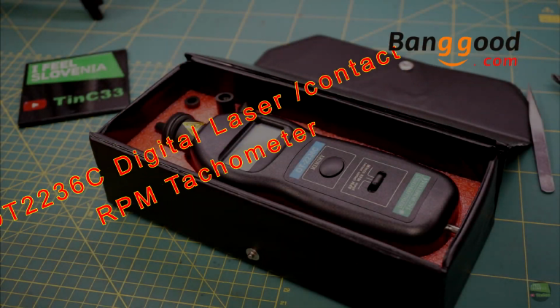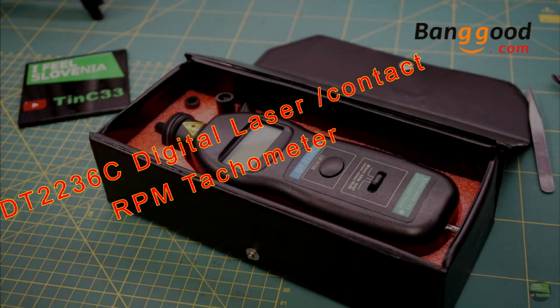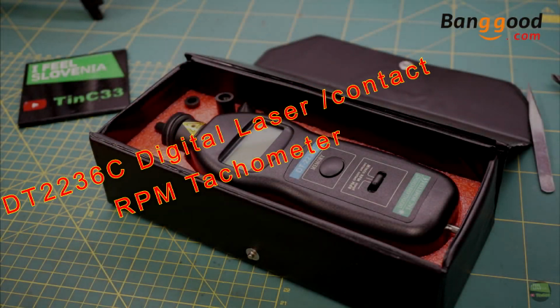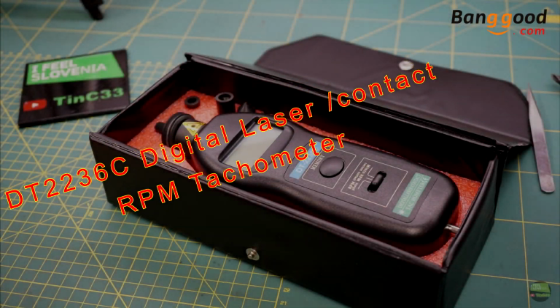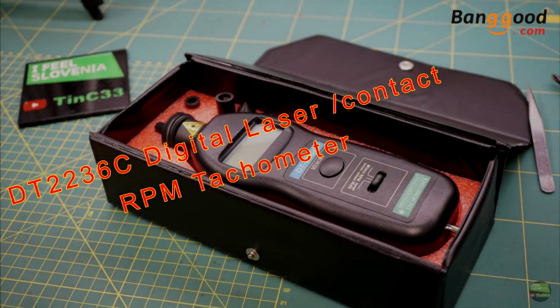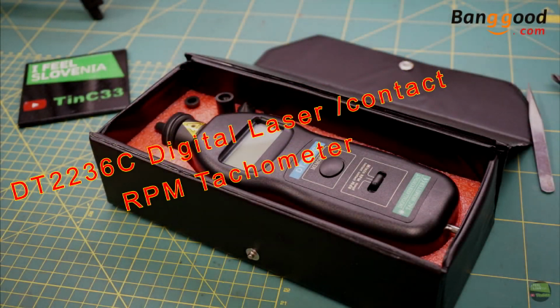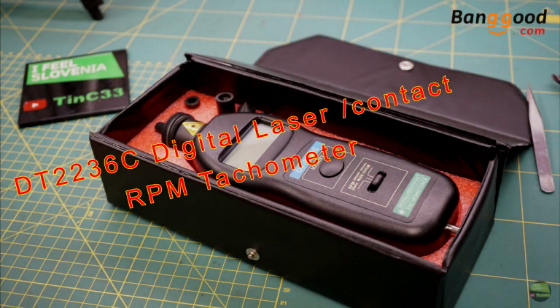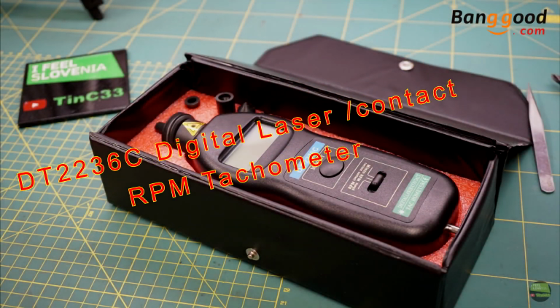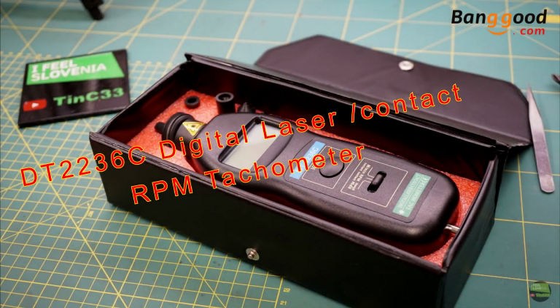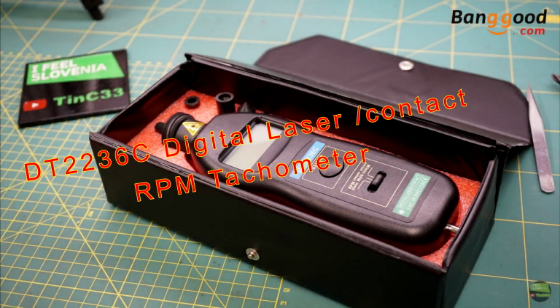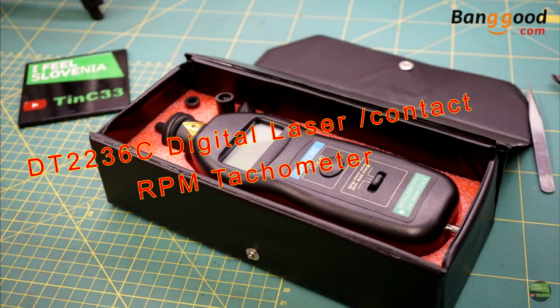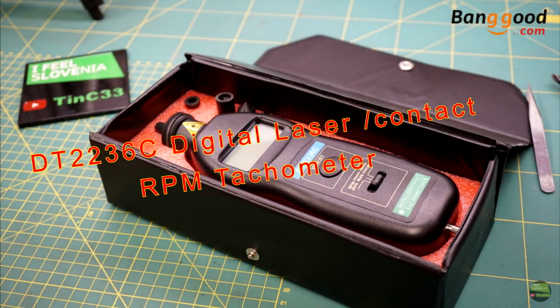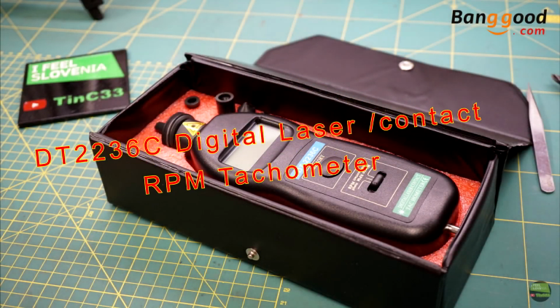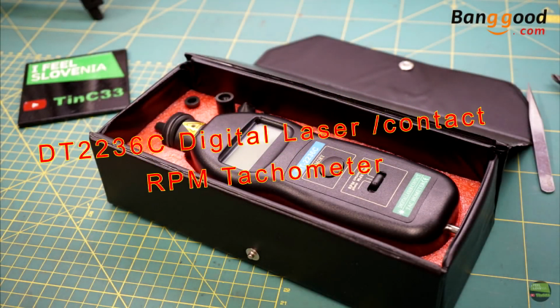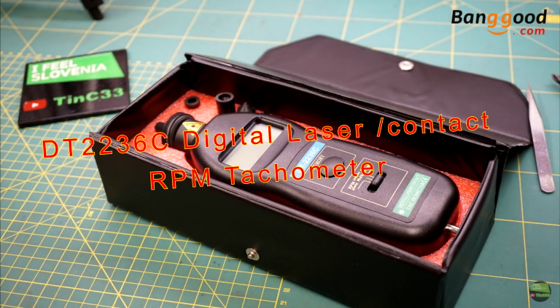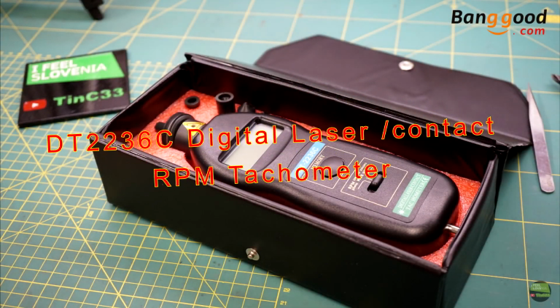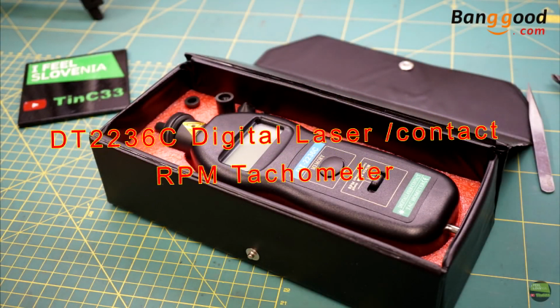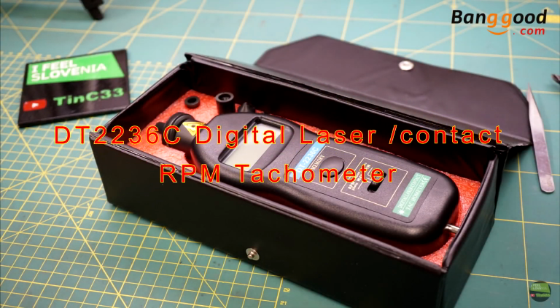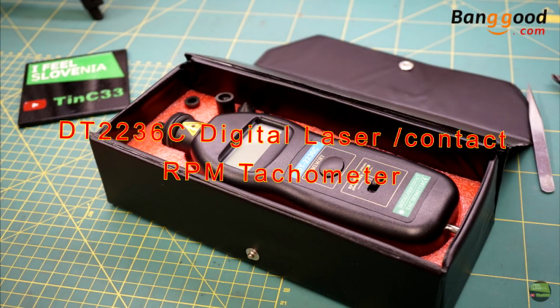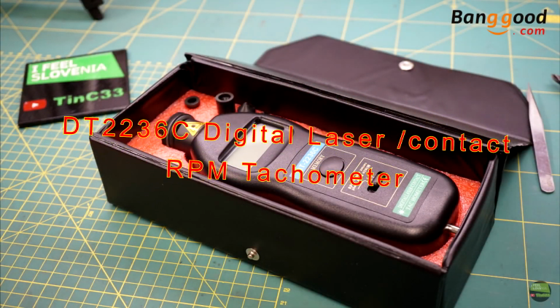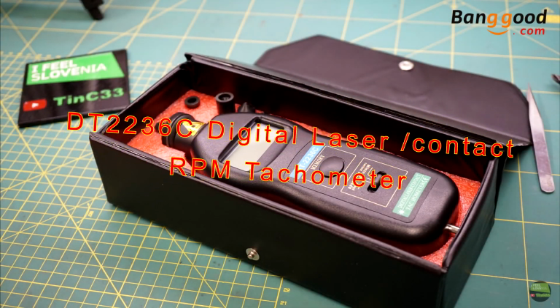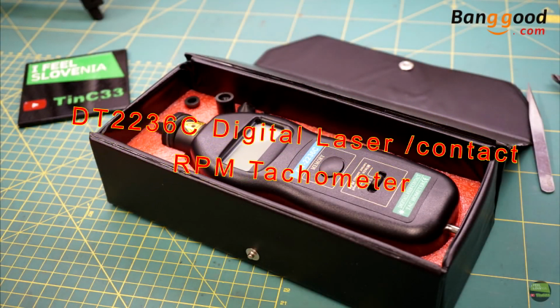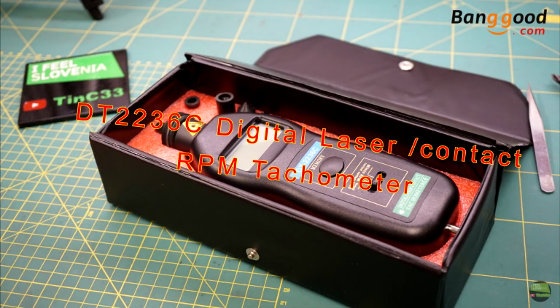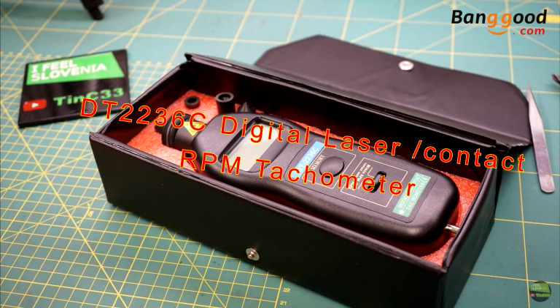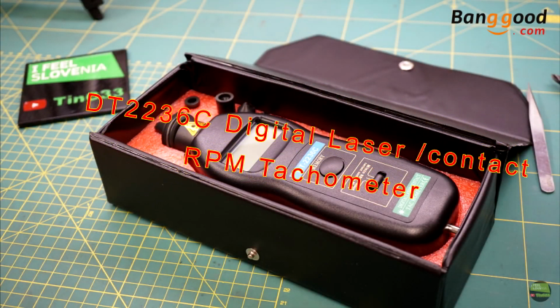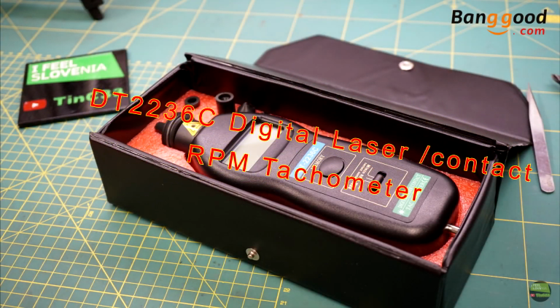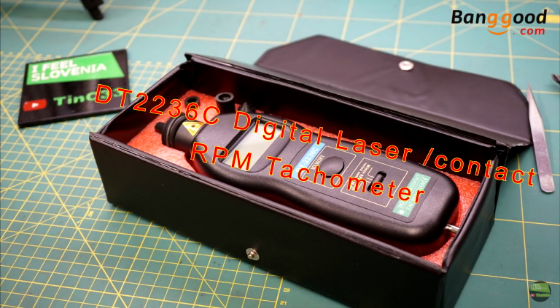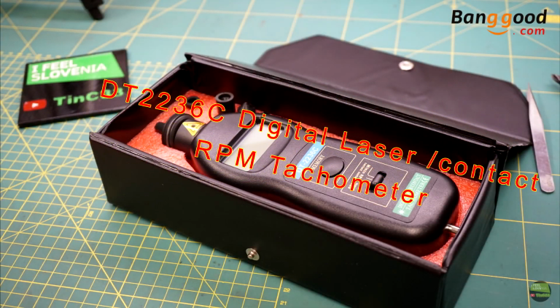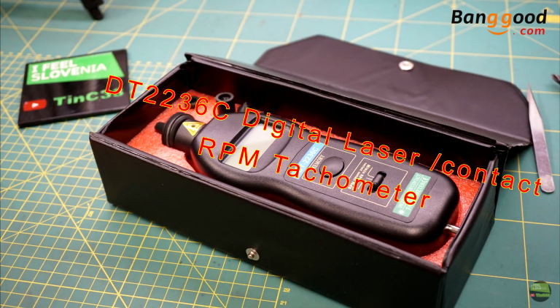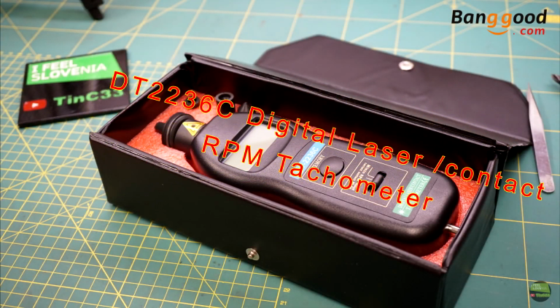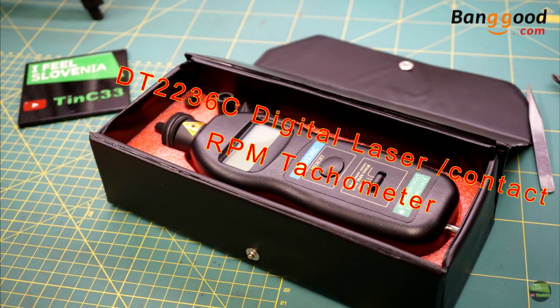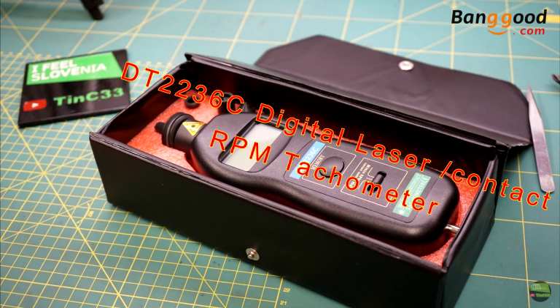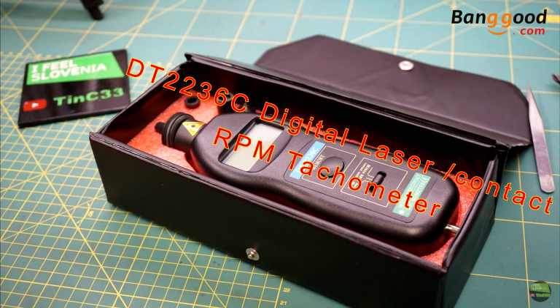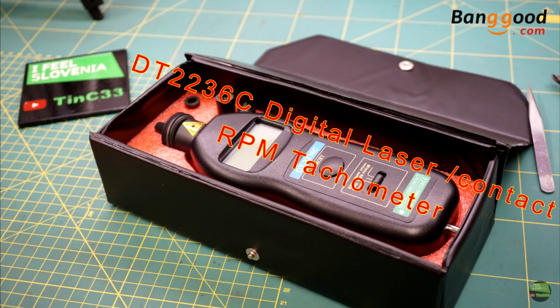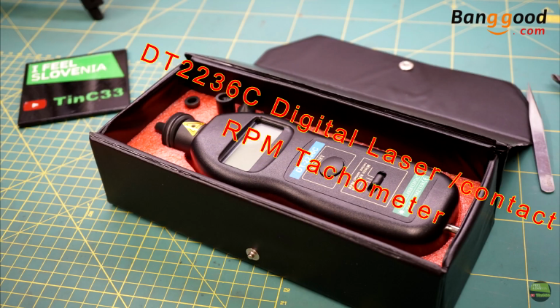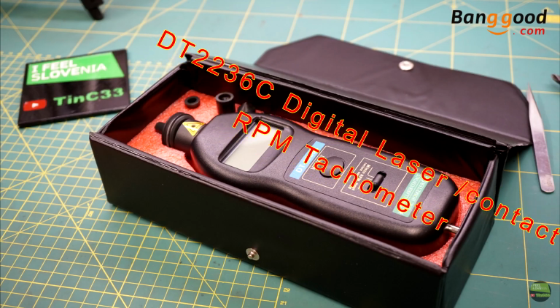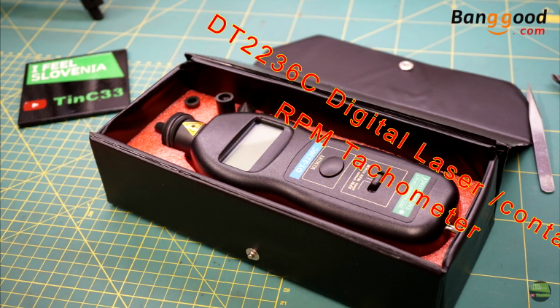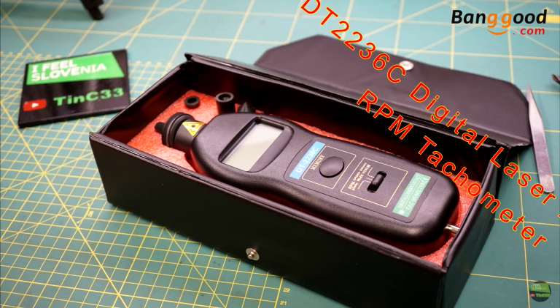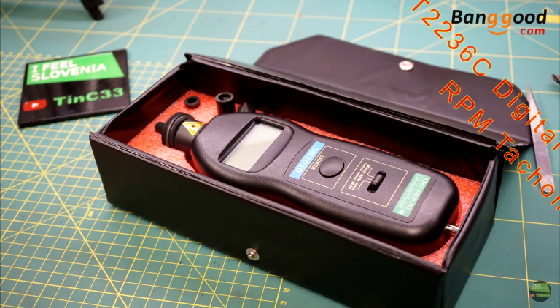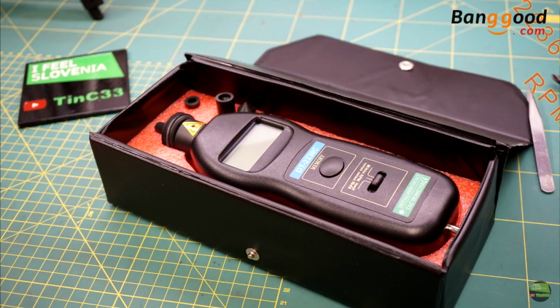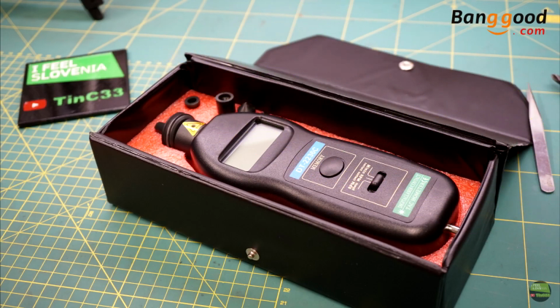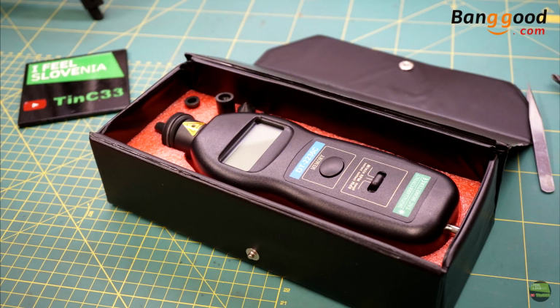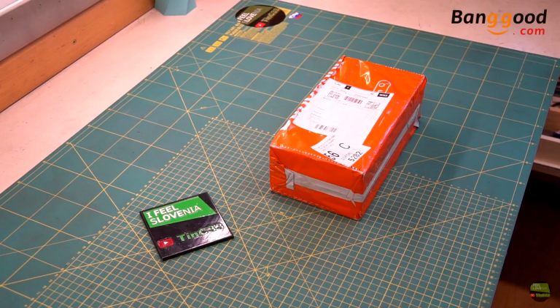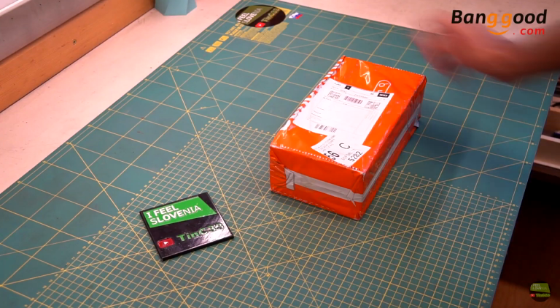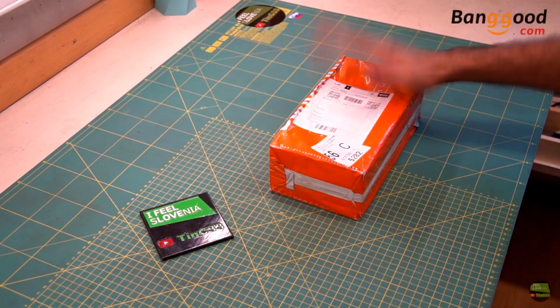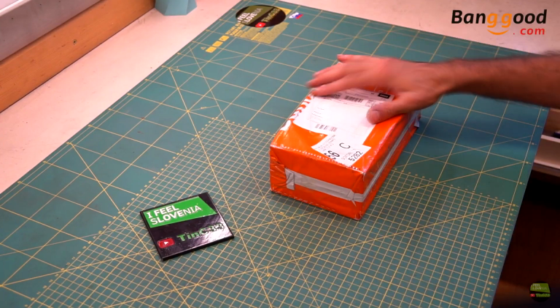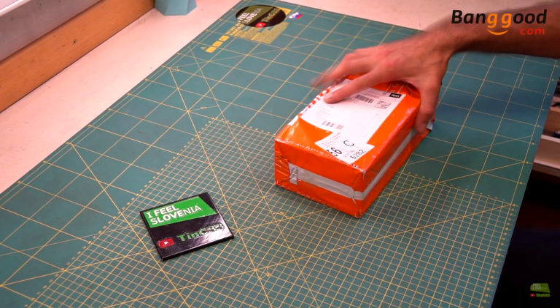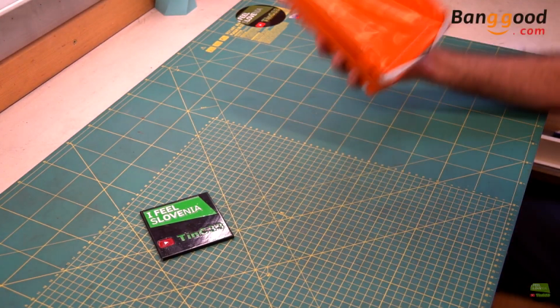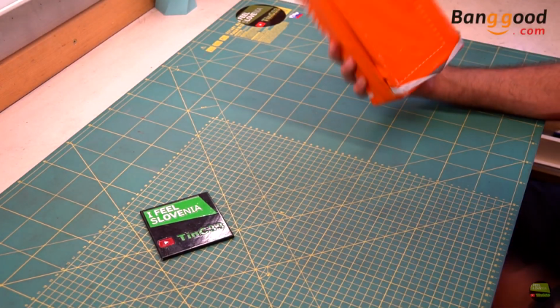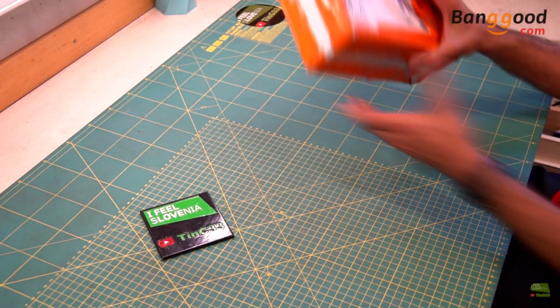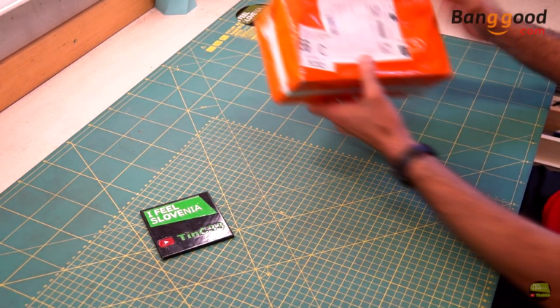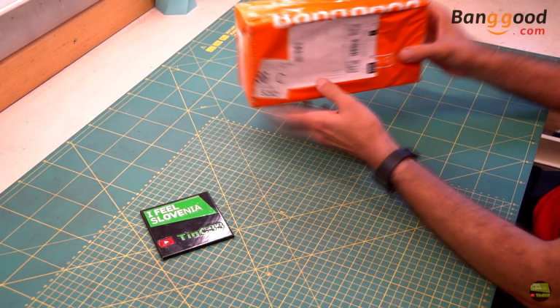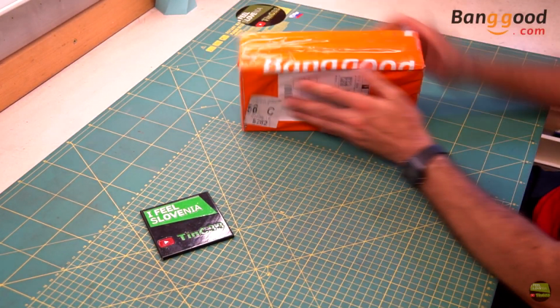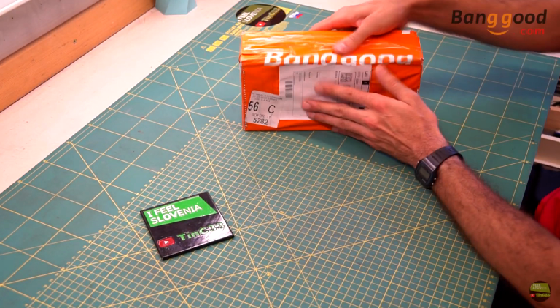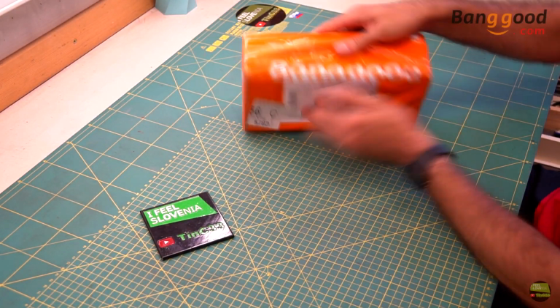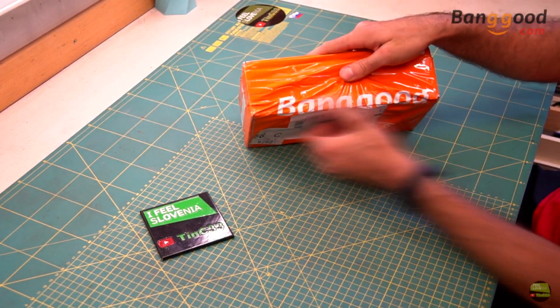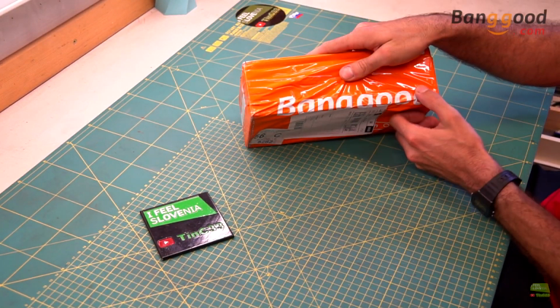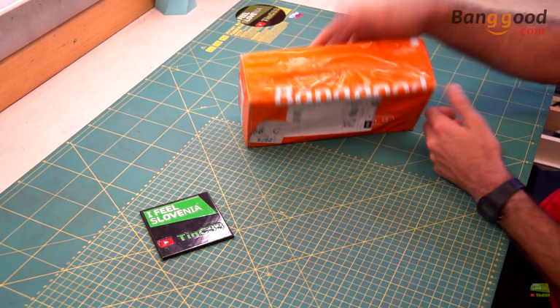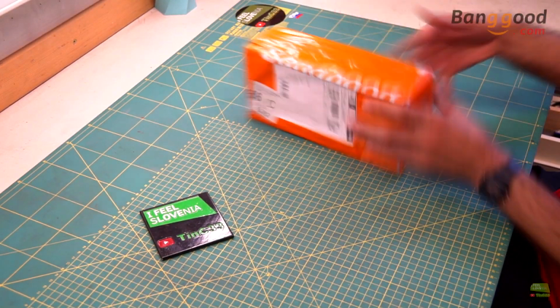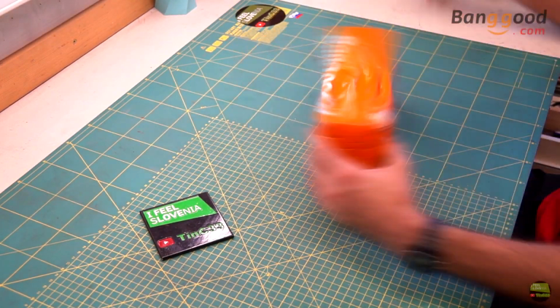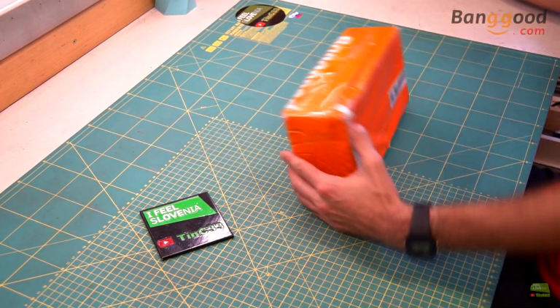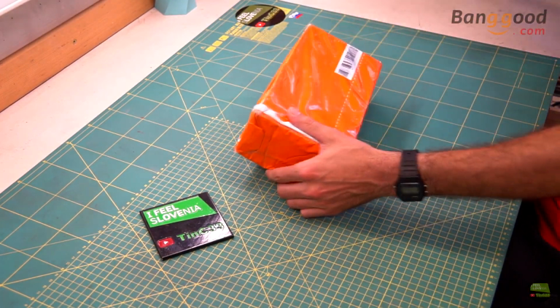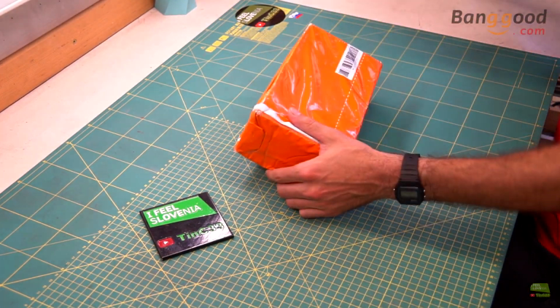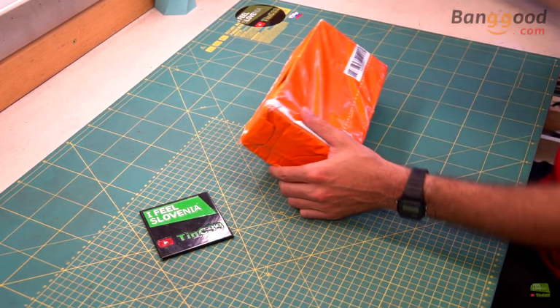Hello! In this video I'll show you my new measuring tool I got from Banggood. It's a digital laser or contact tachometer.